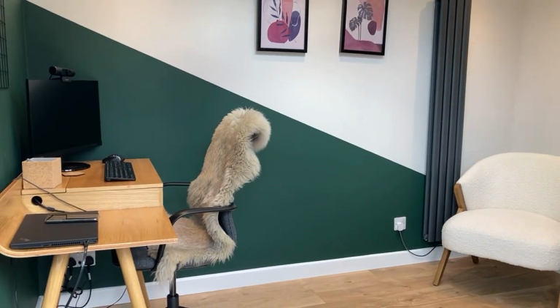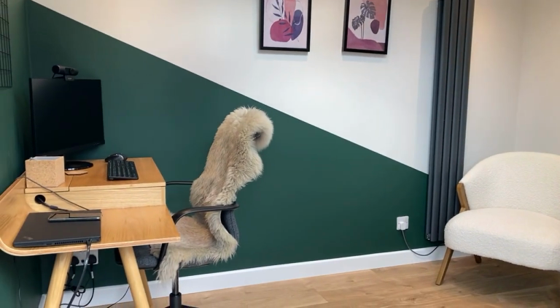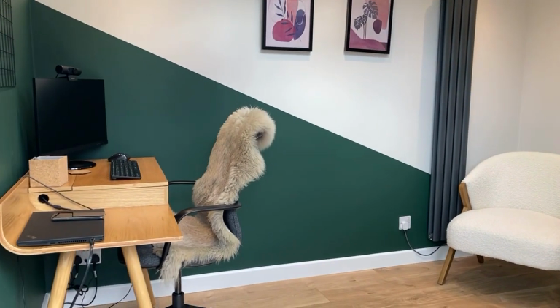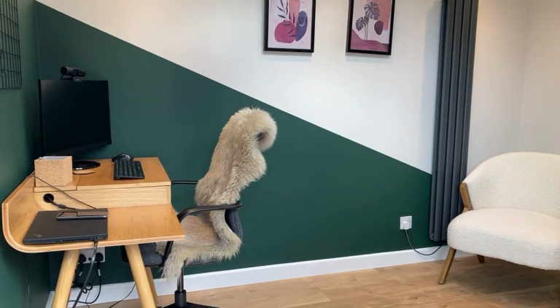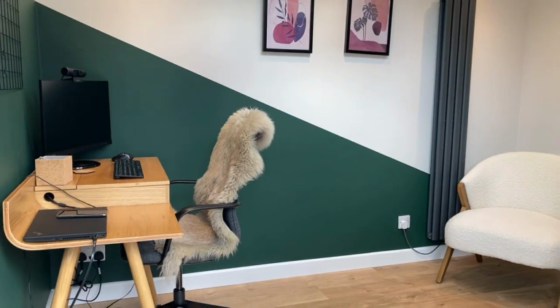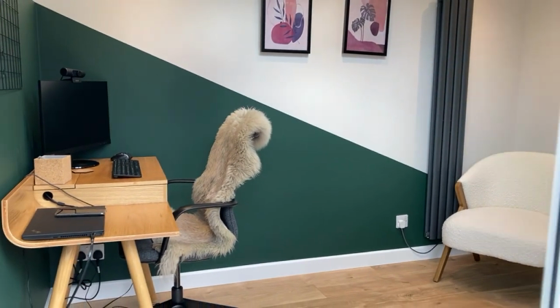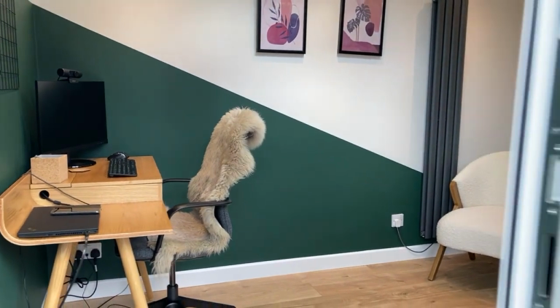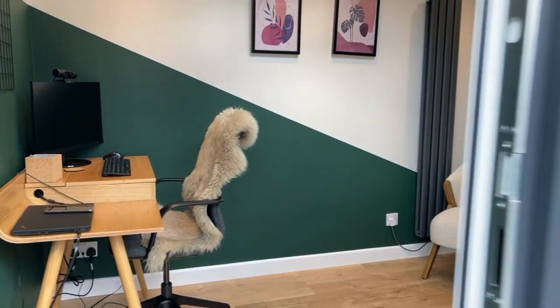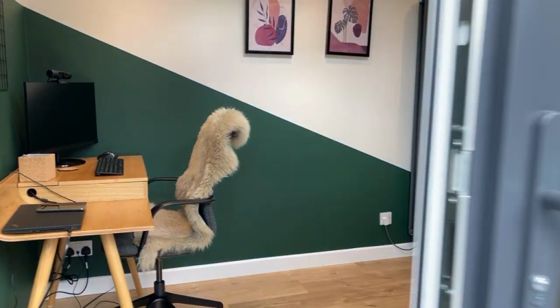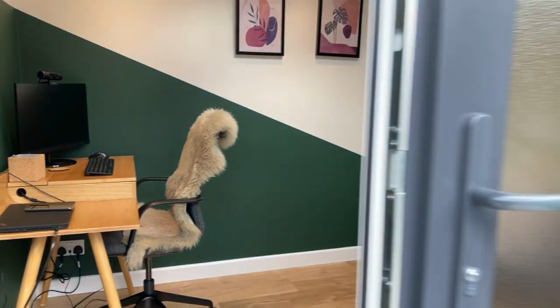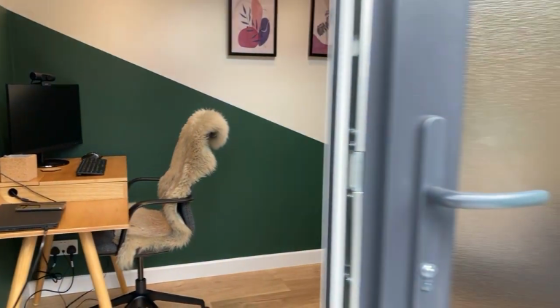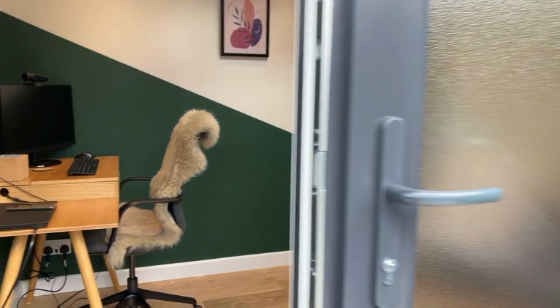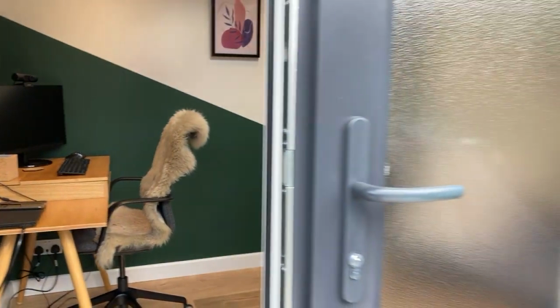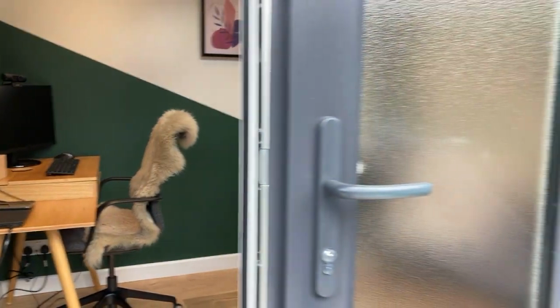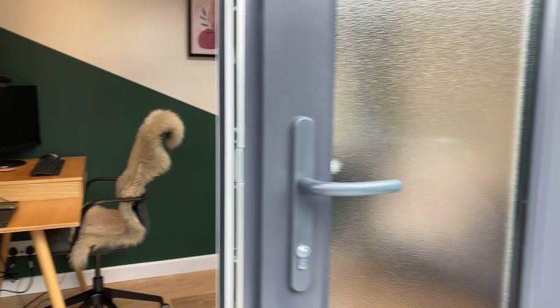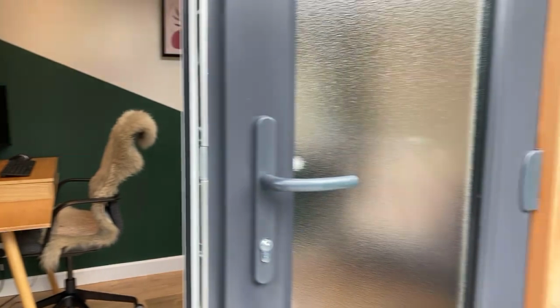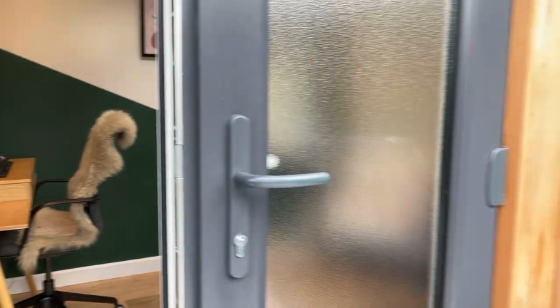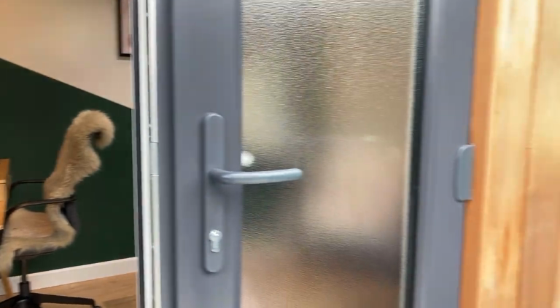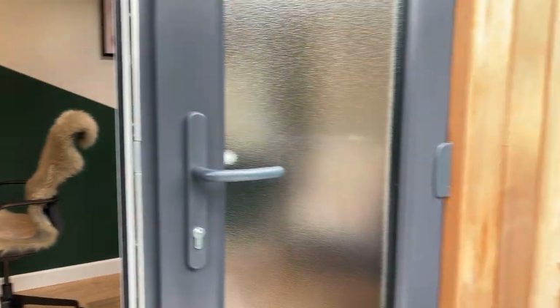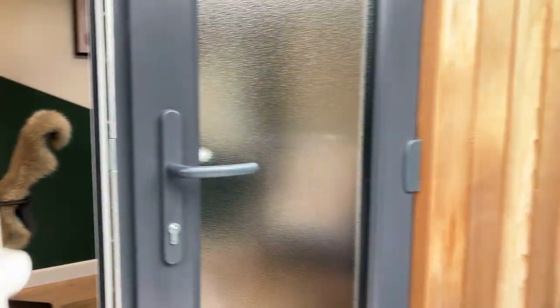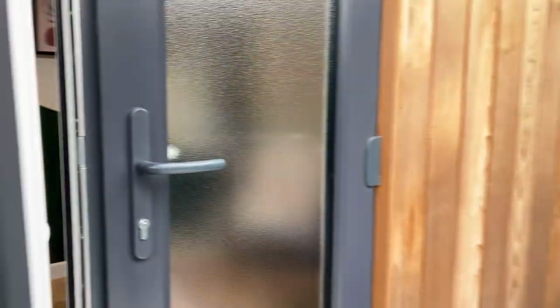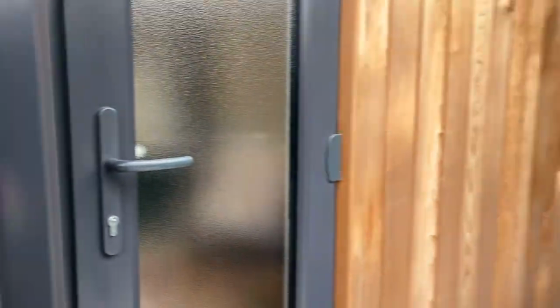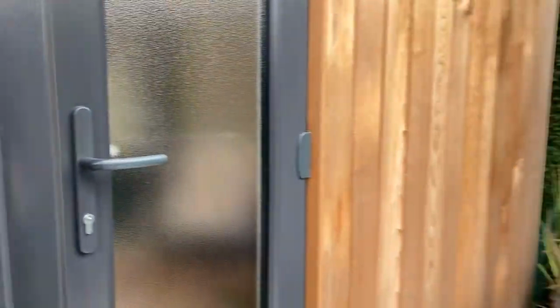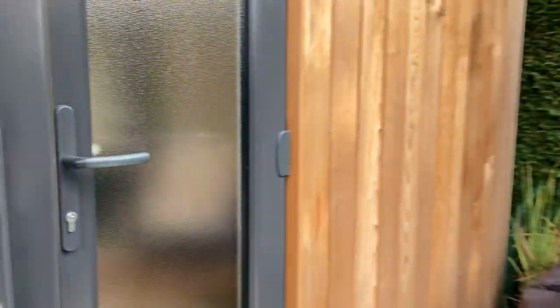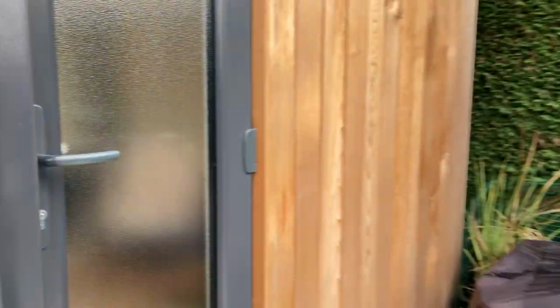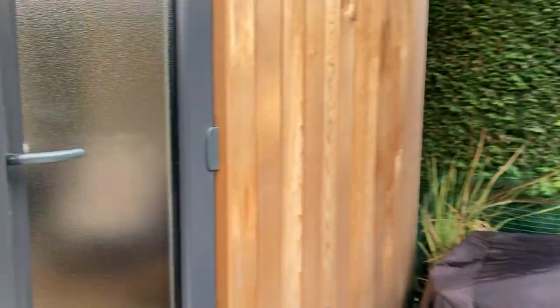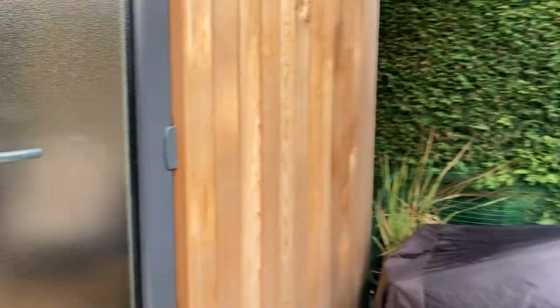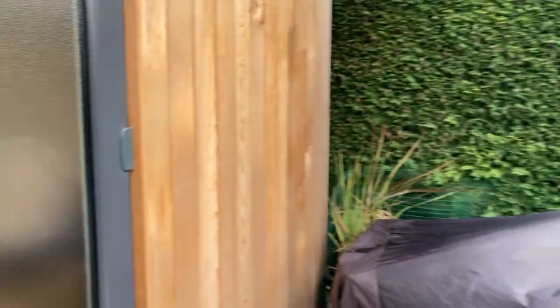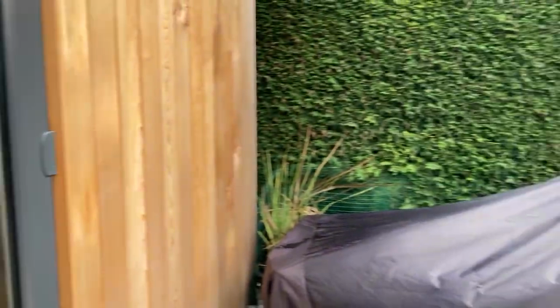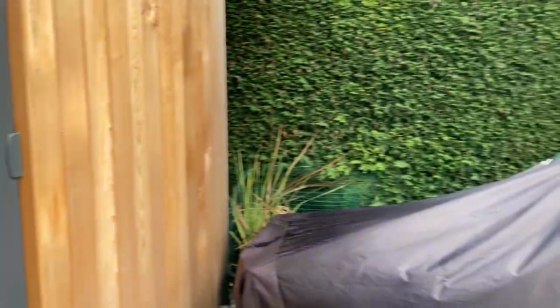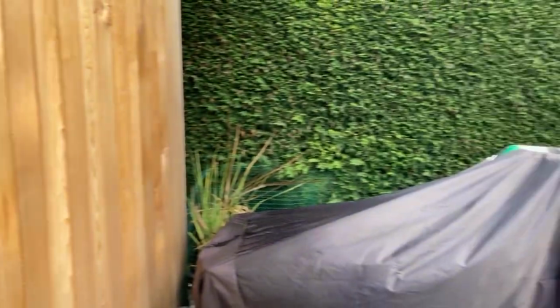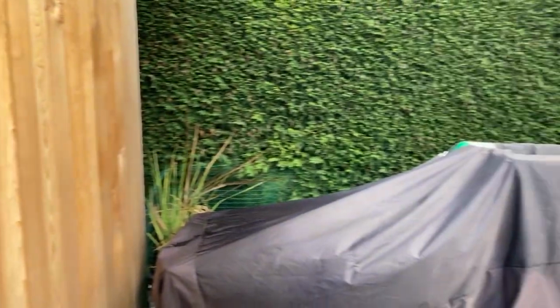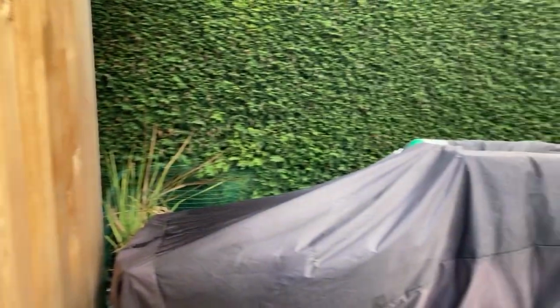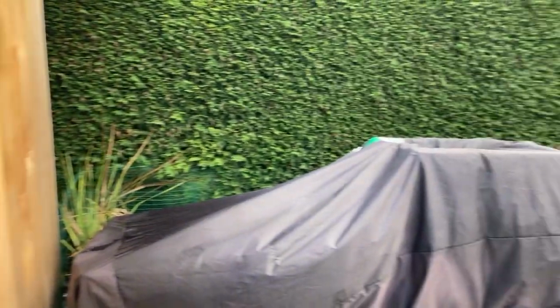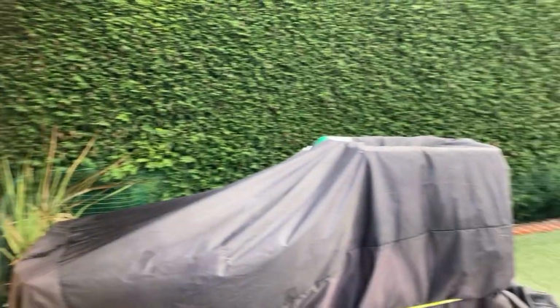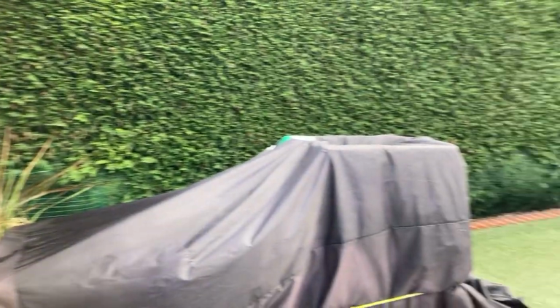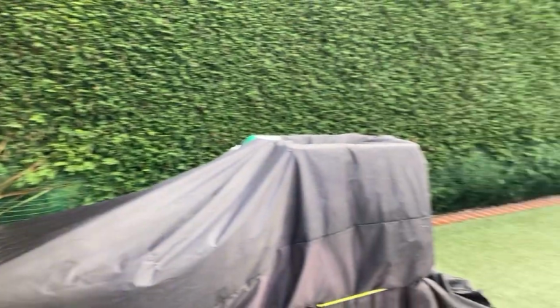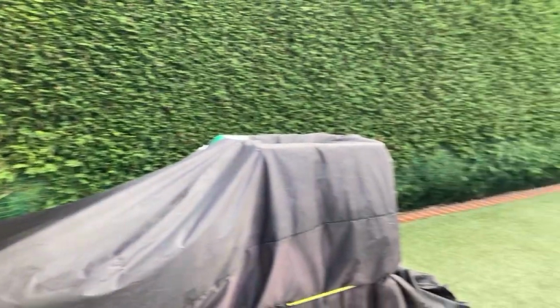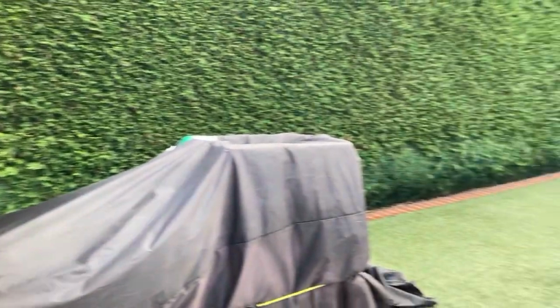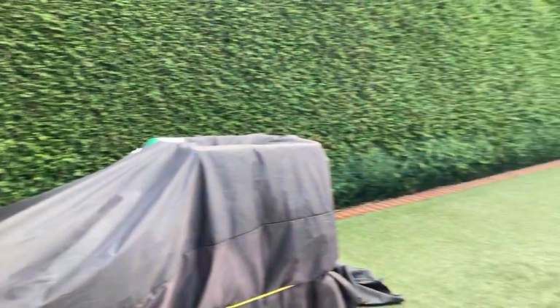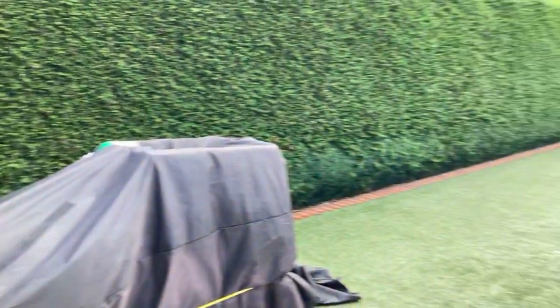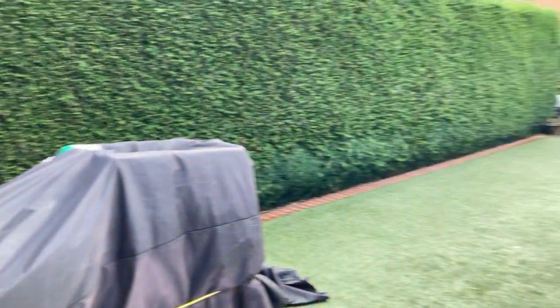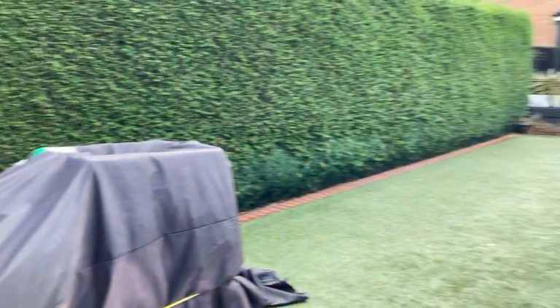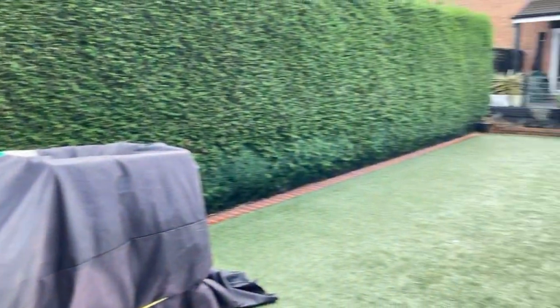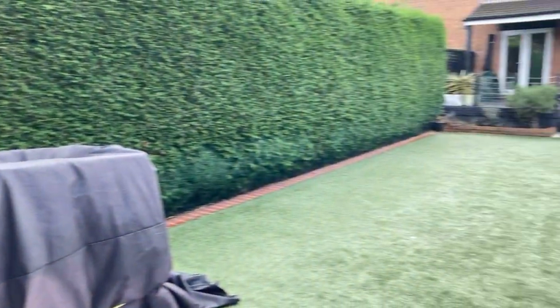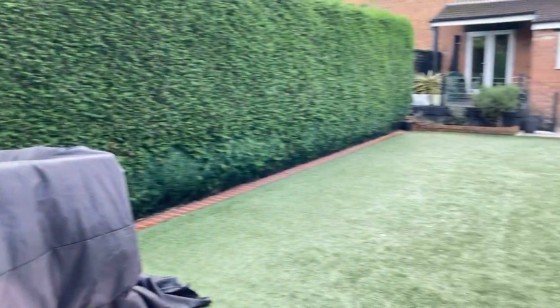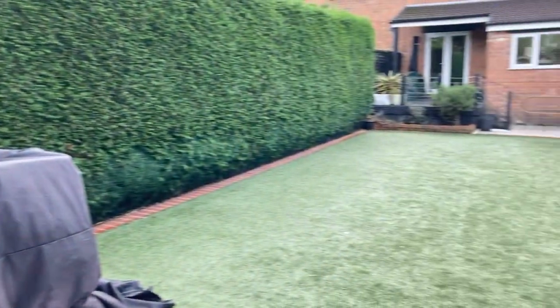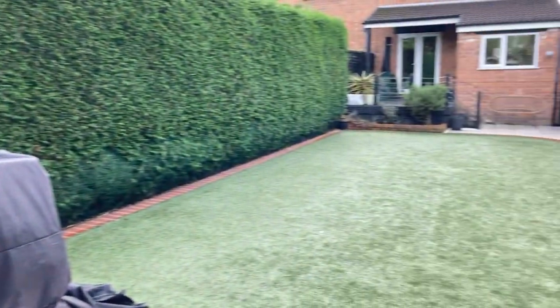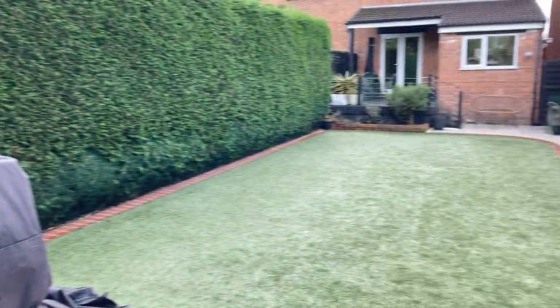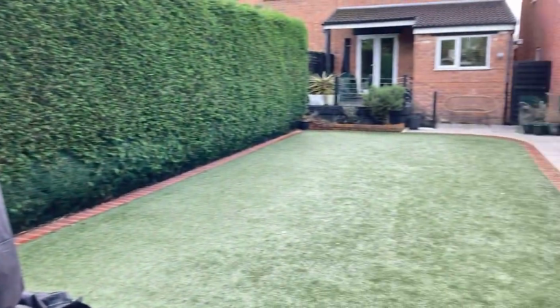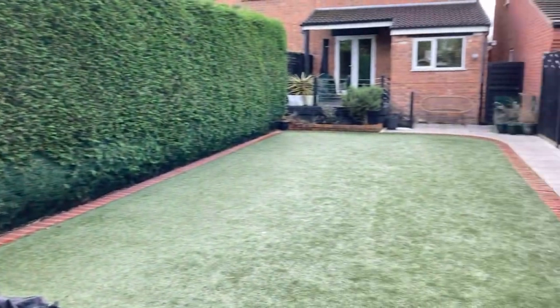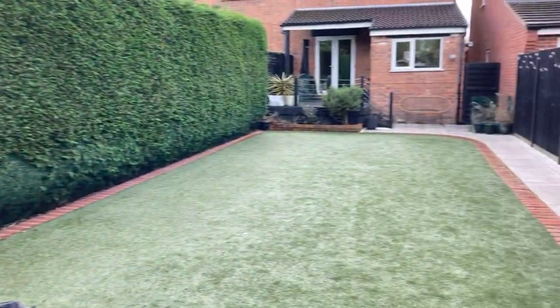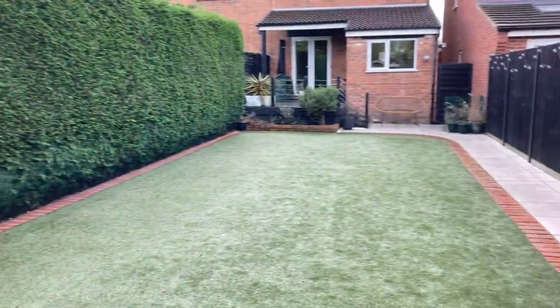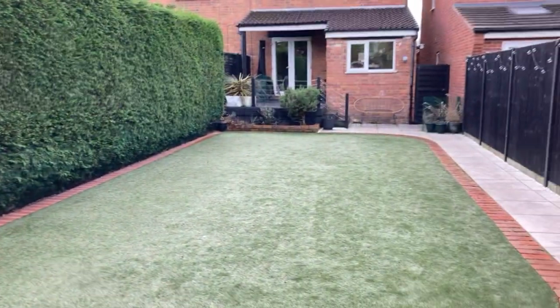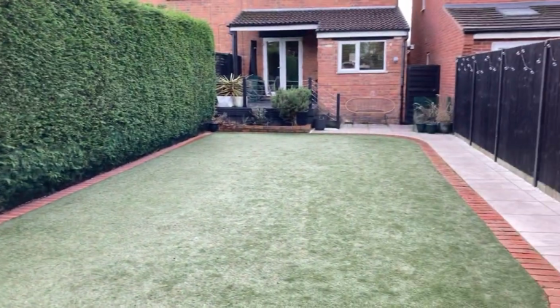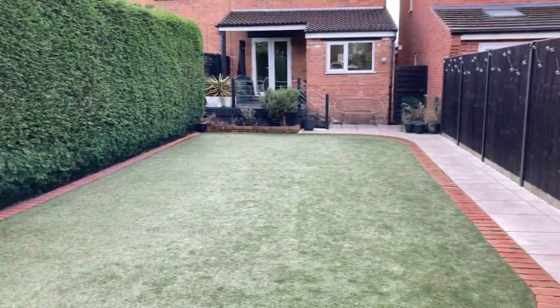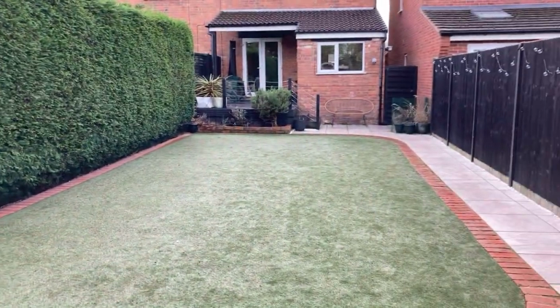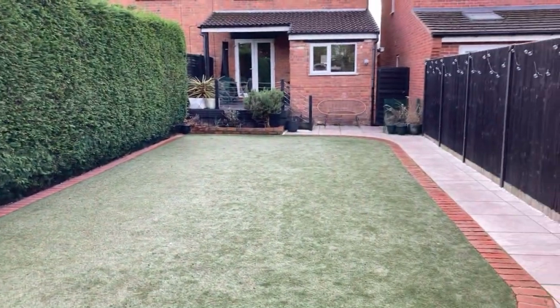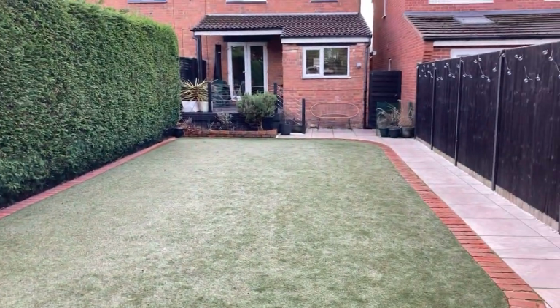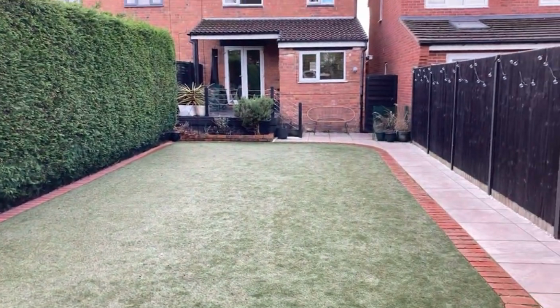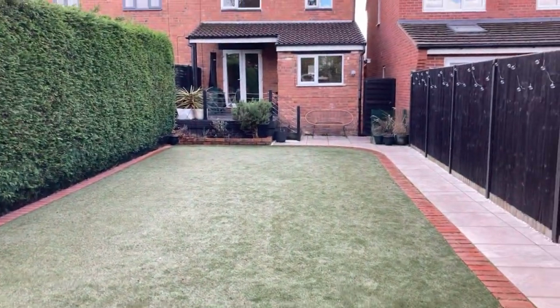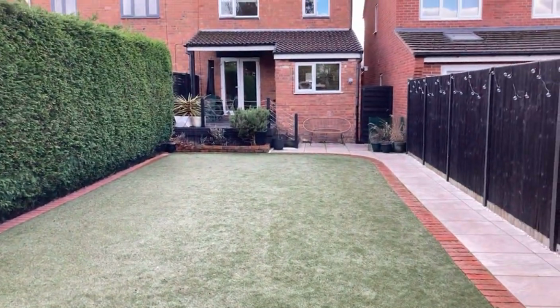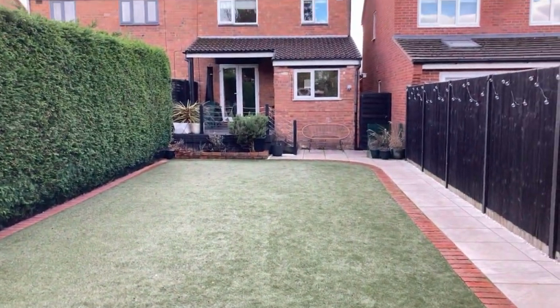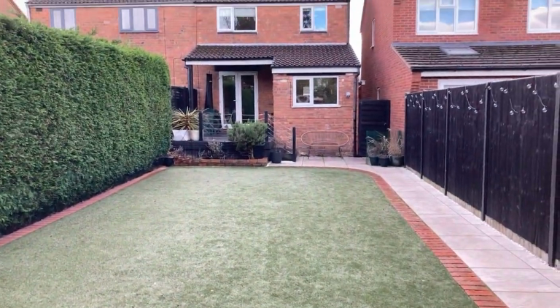52 High View Road, Leamington Spa. Call Peter Clarke to arrange your viewing.